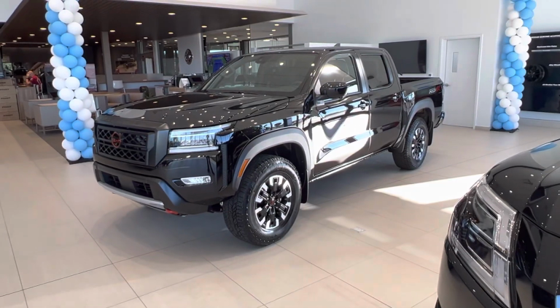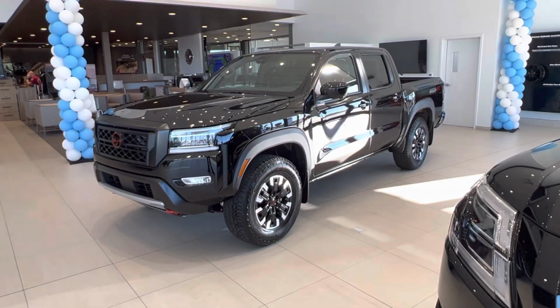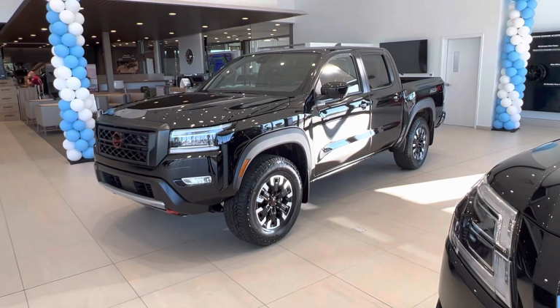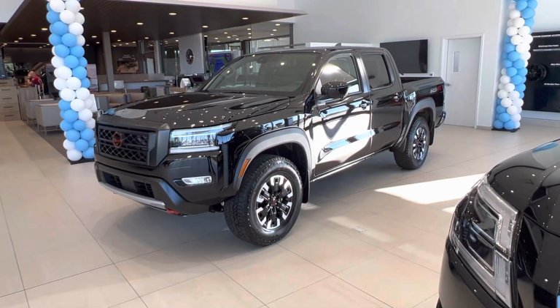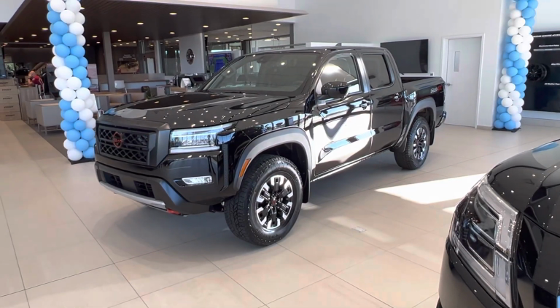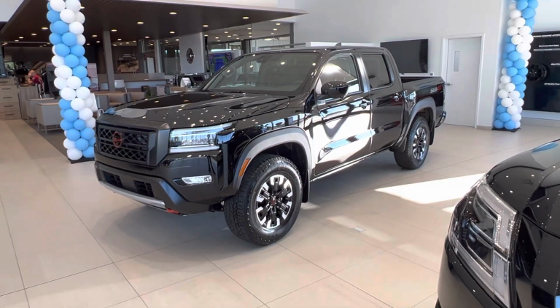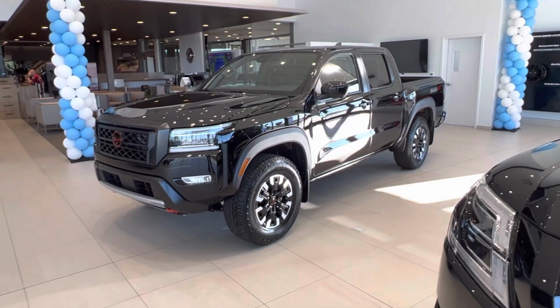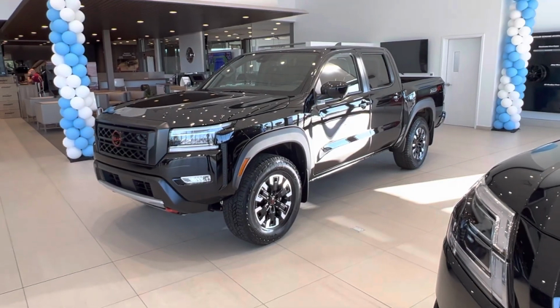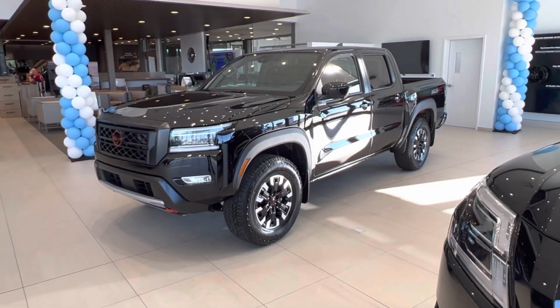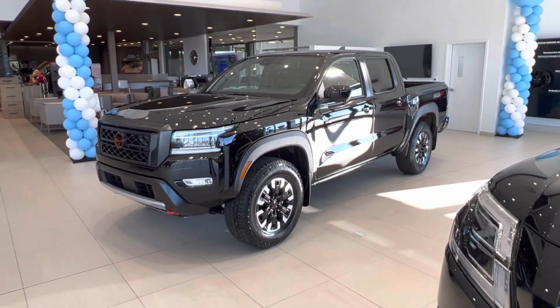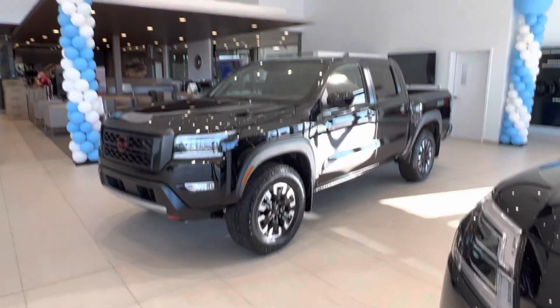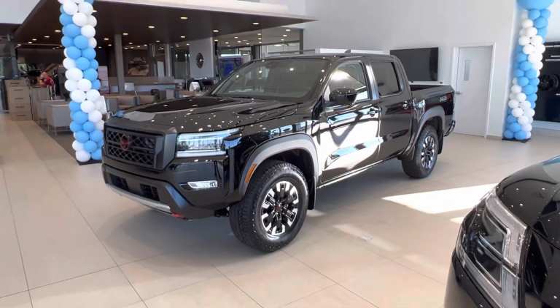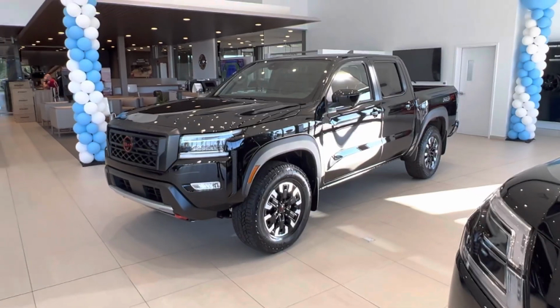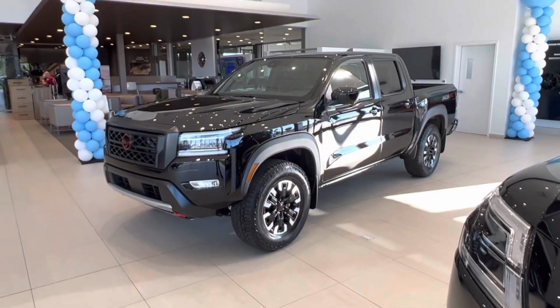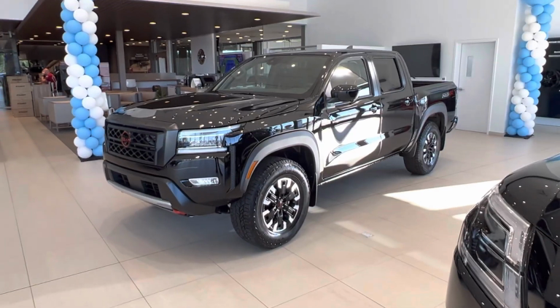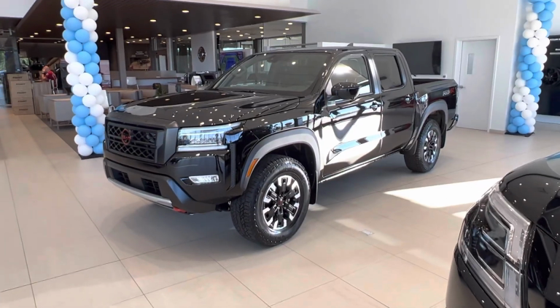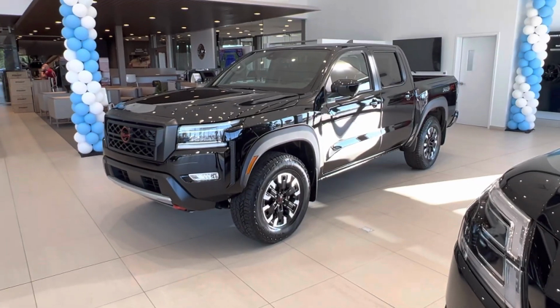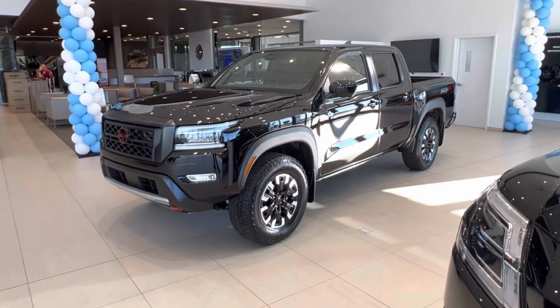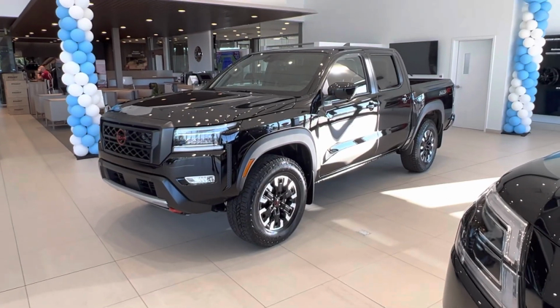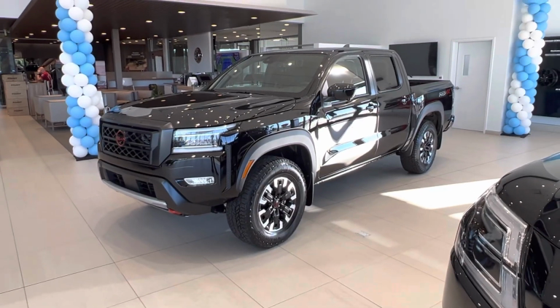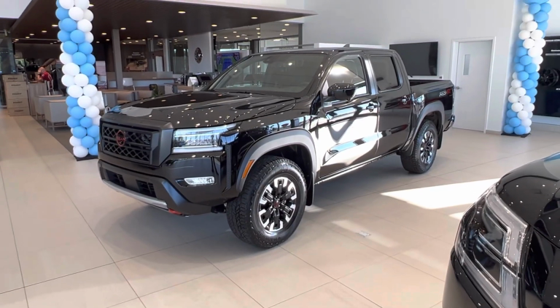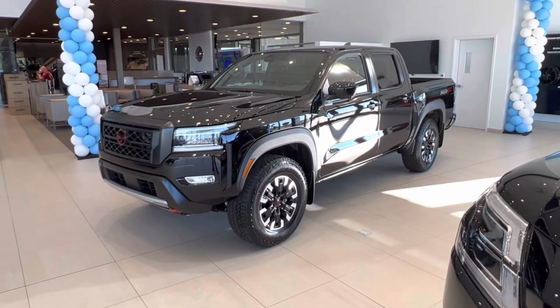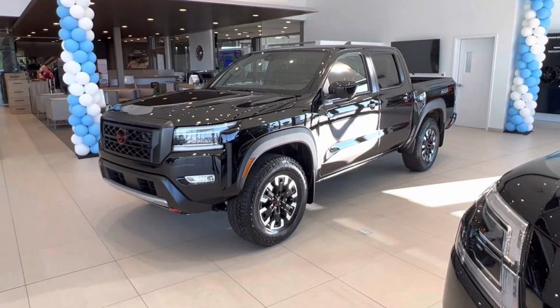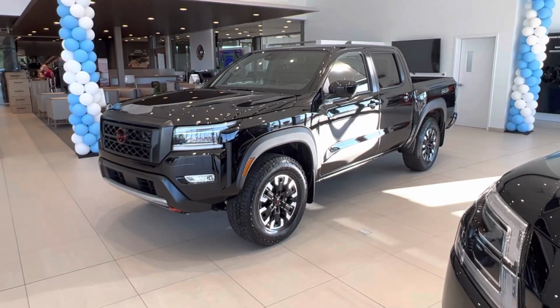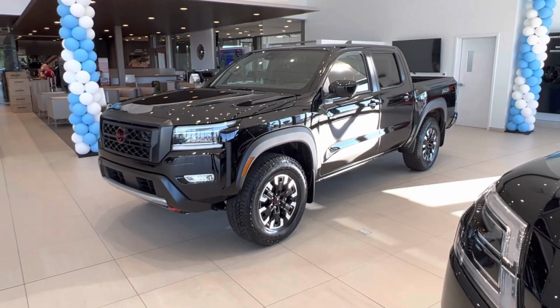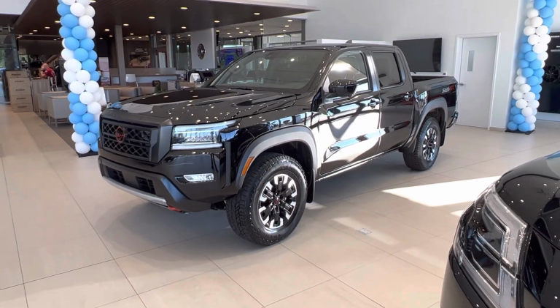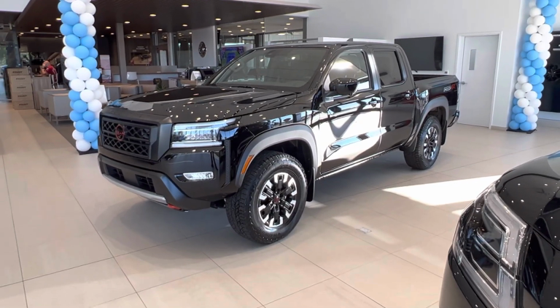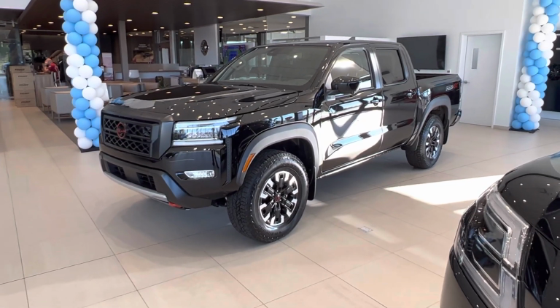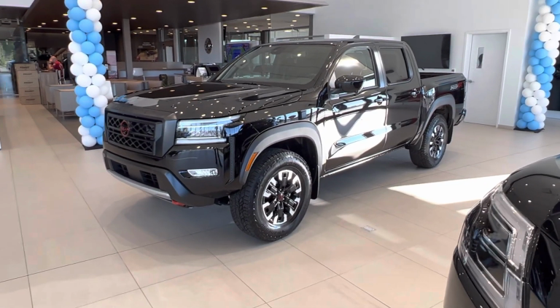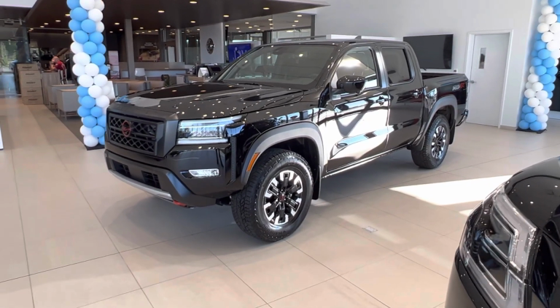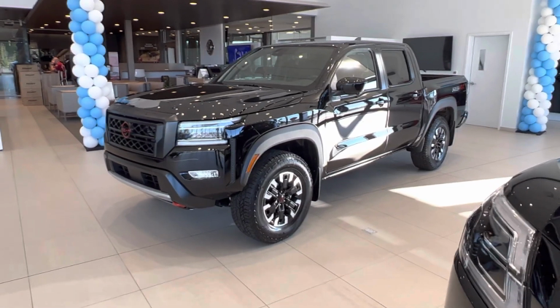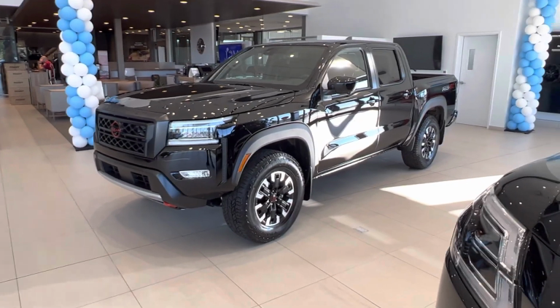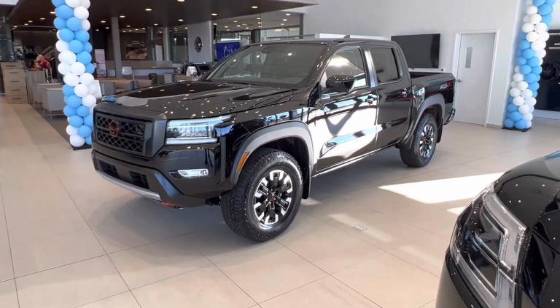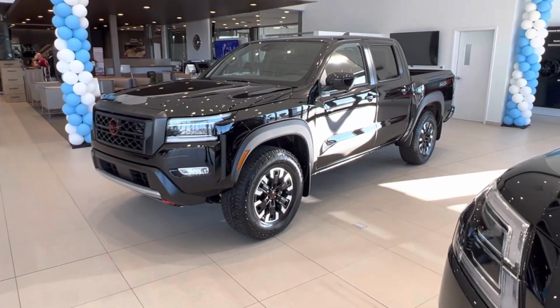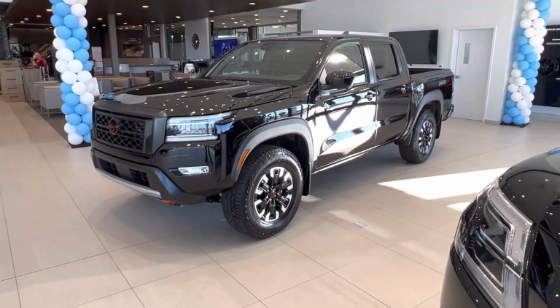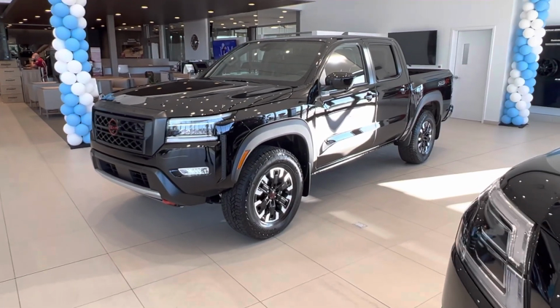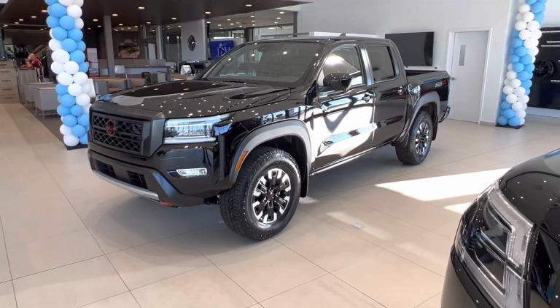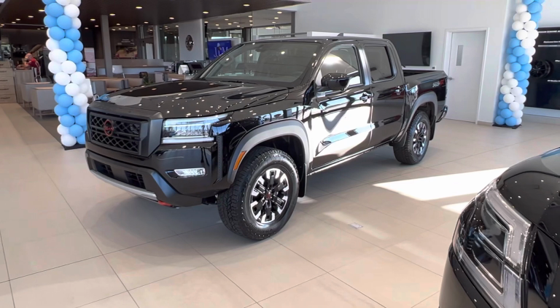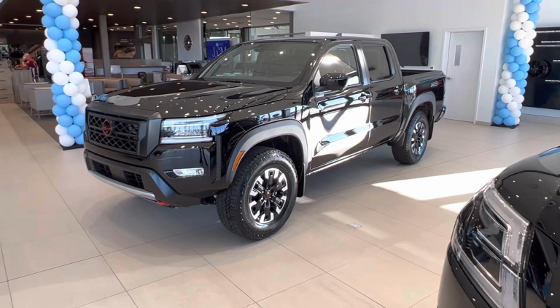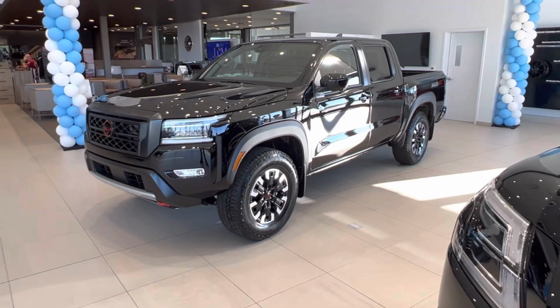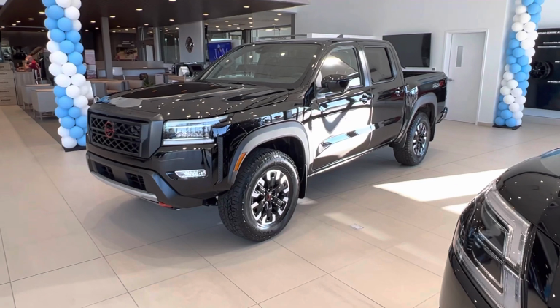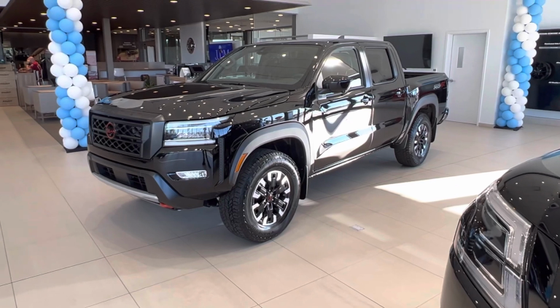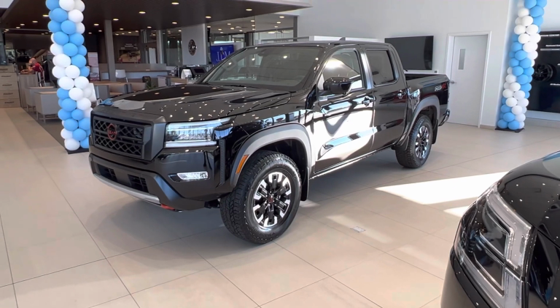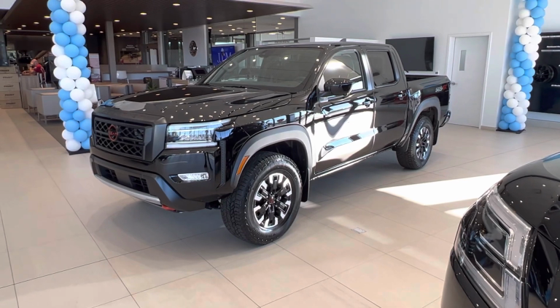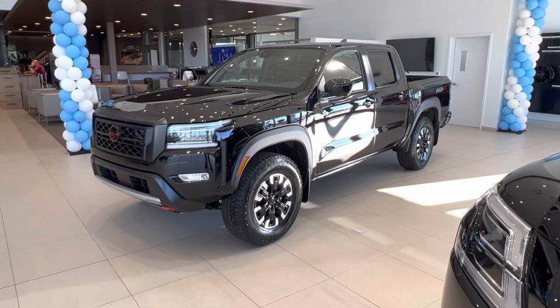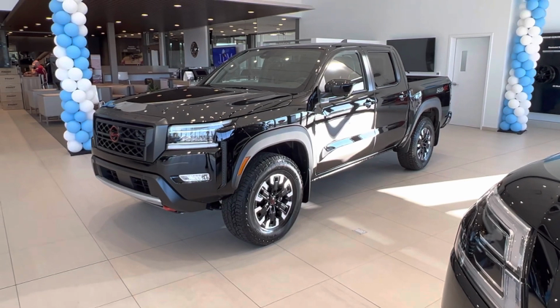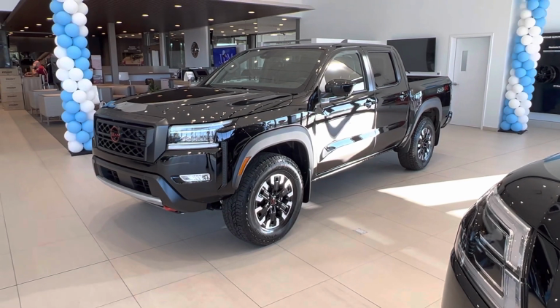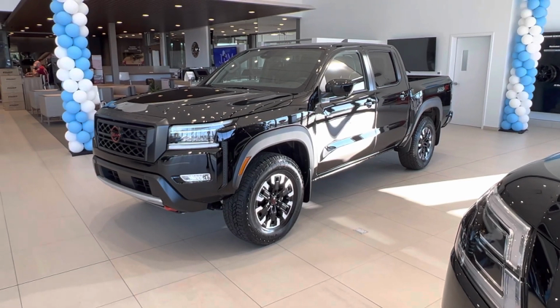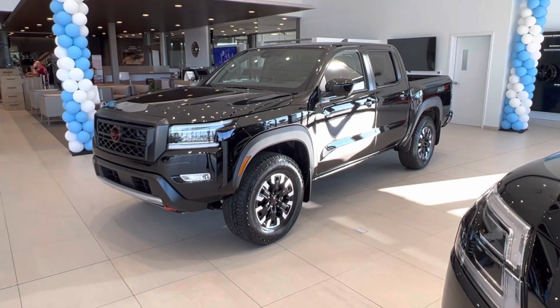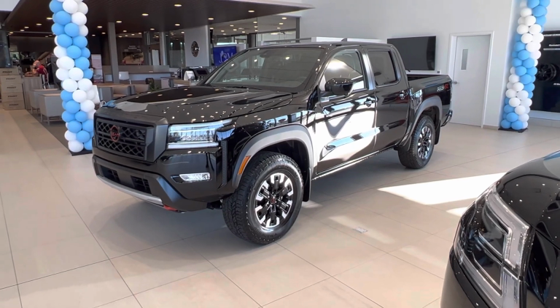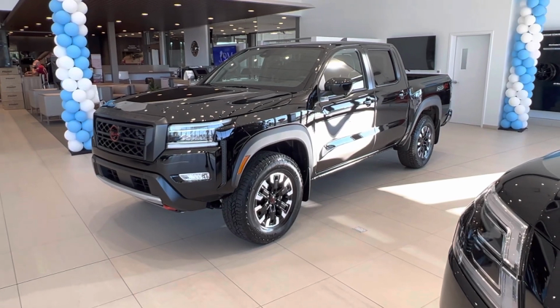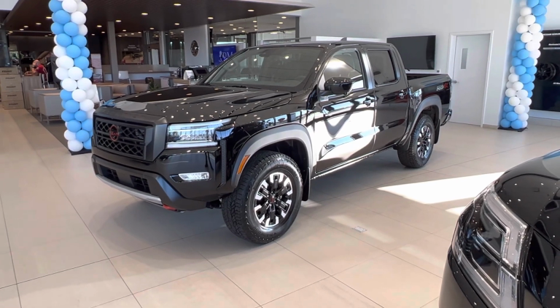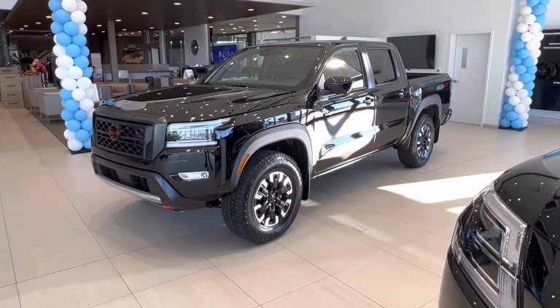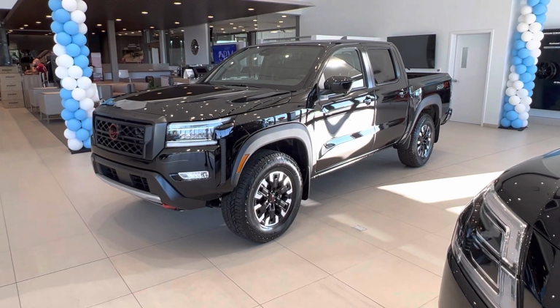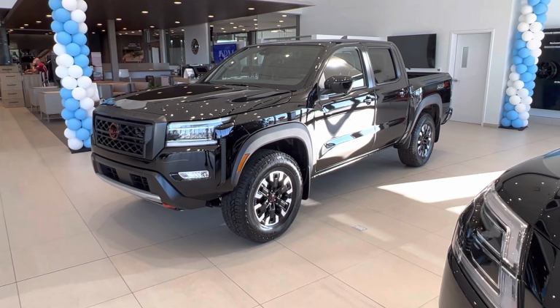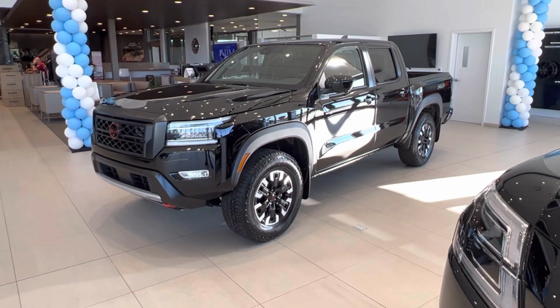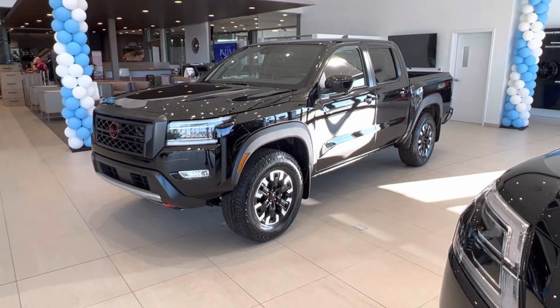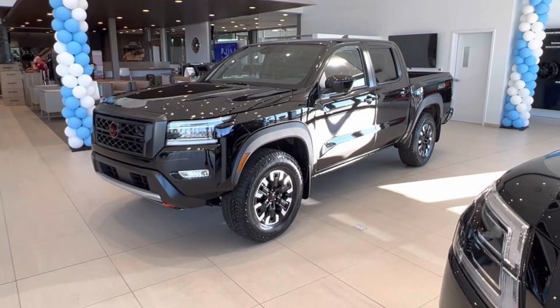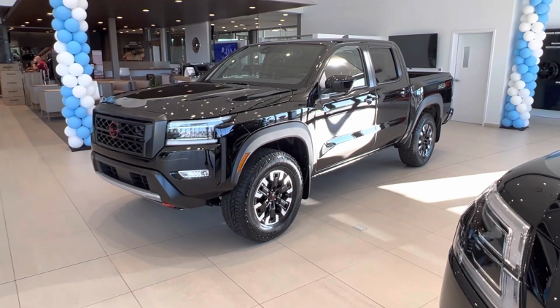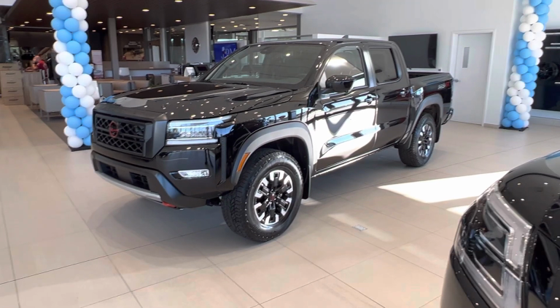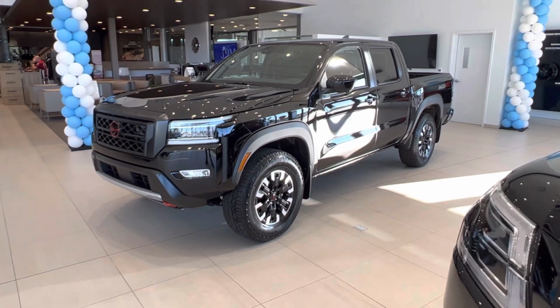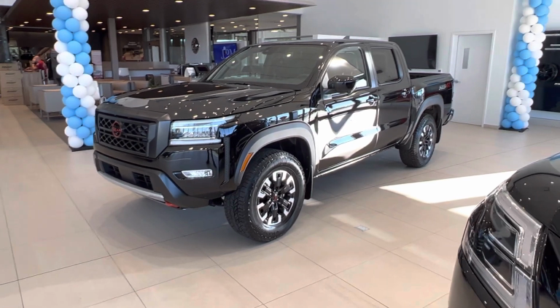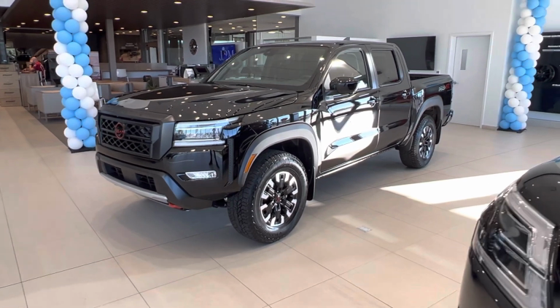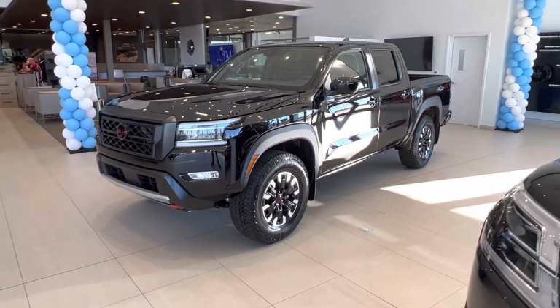Hey, good morning, Barry. This is Matthew from West End Nissan here. Got the Pro 4X Frontier that you inquired on.